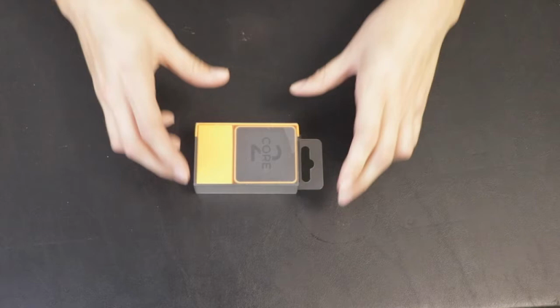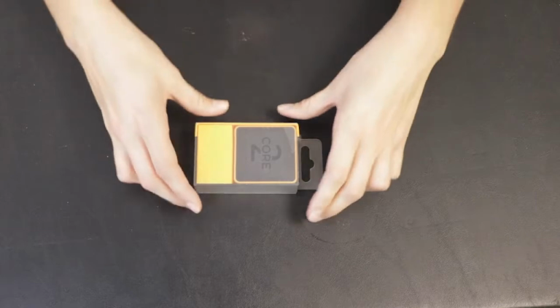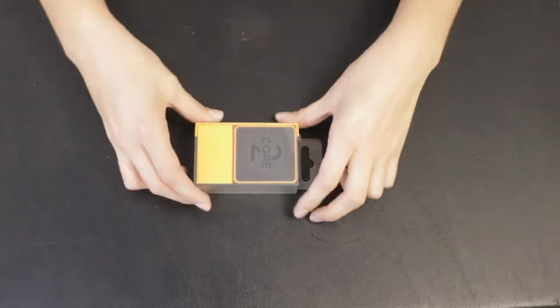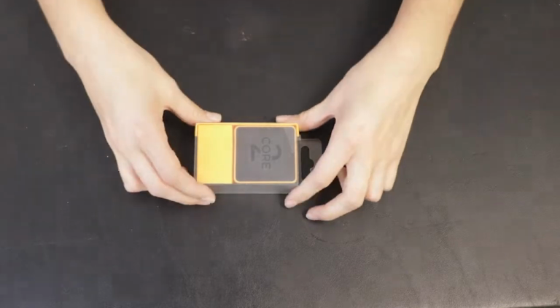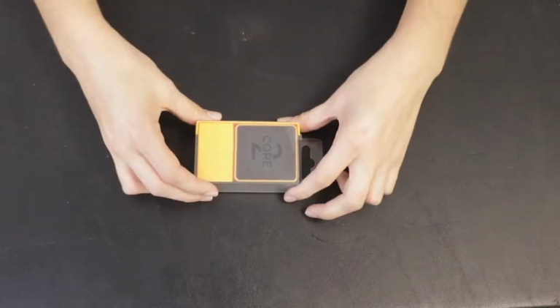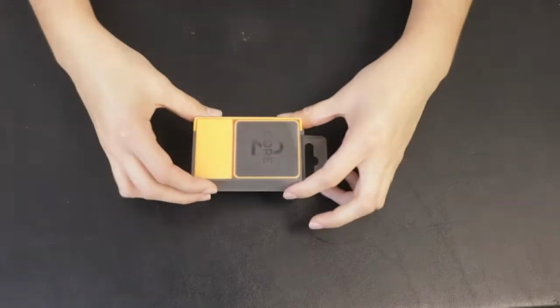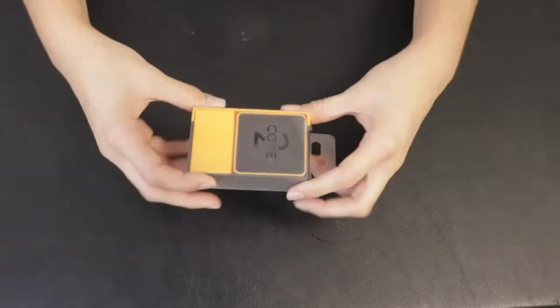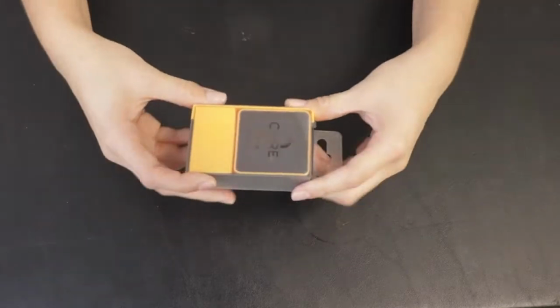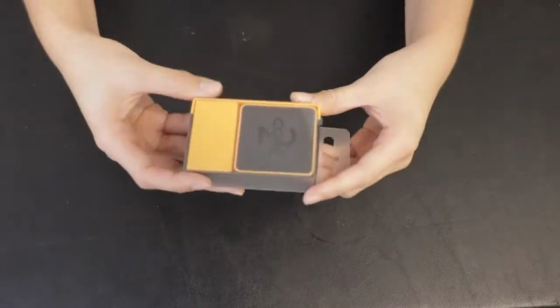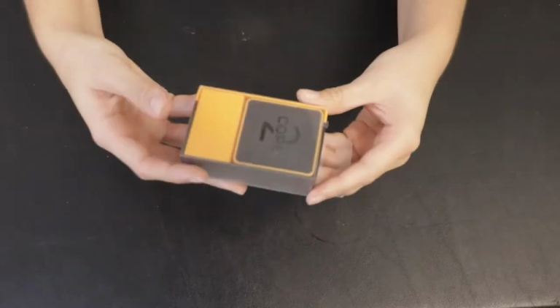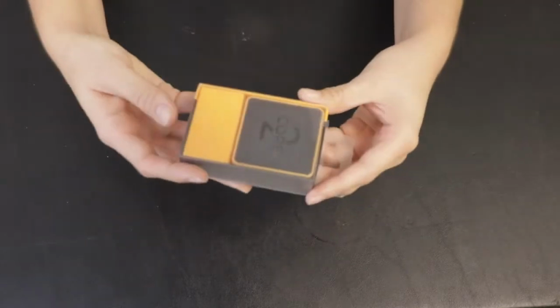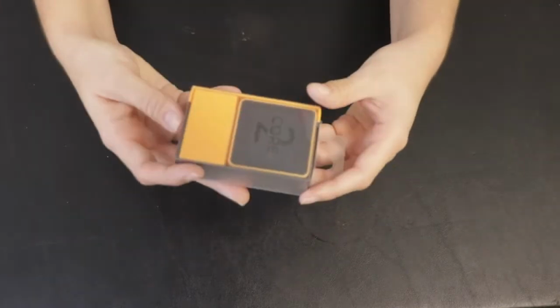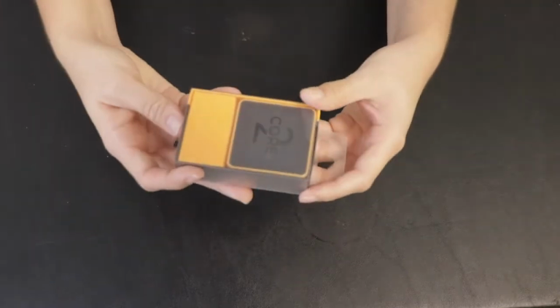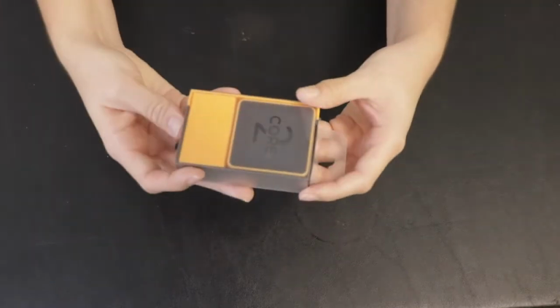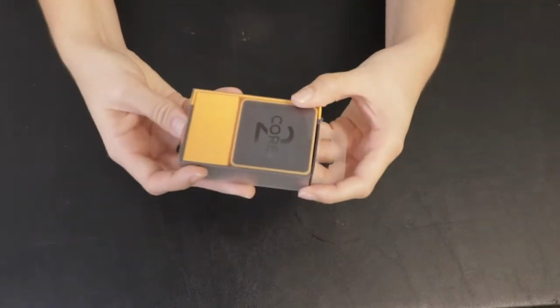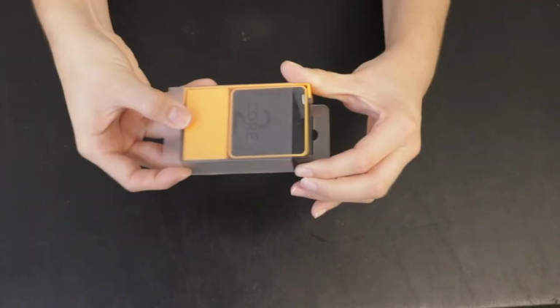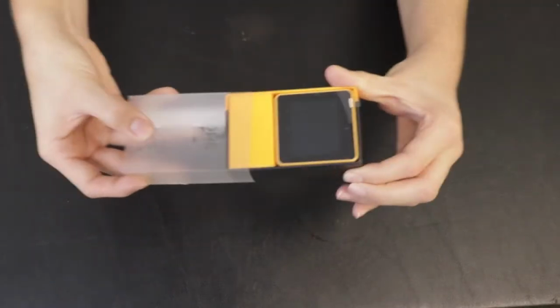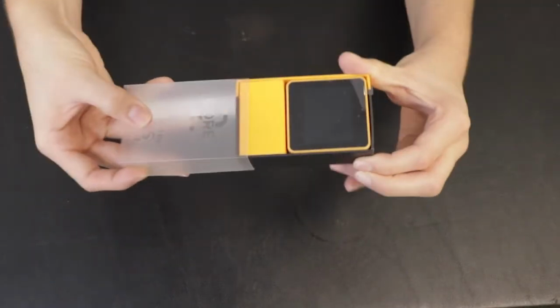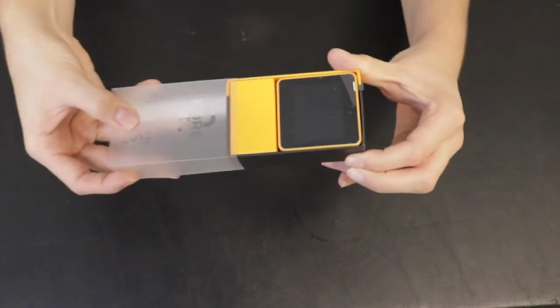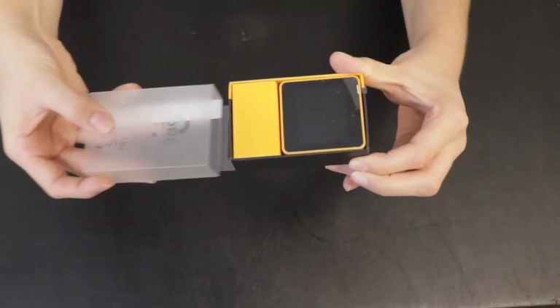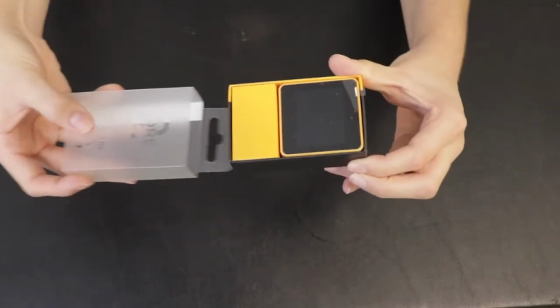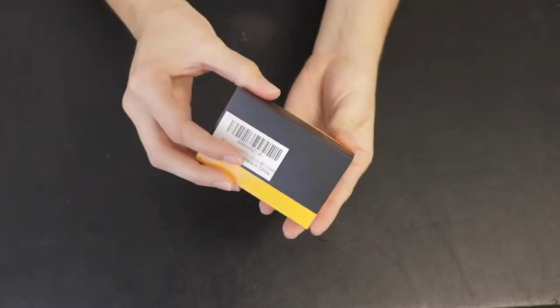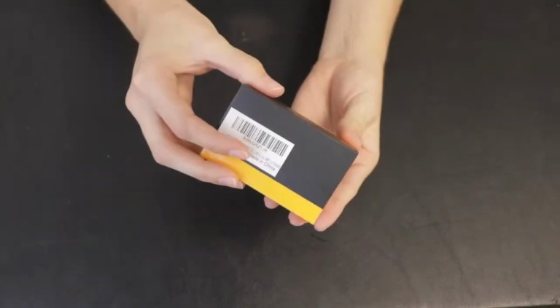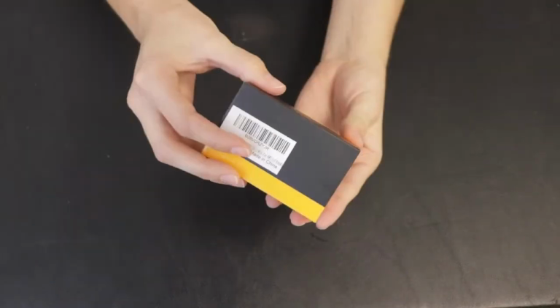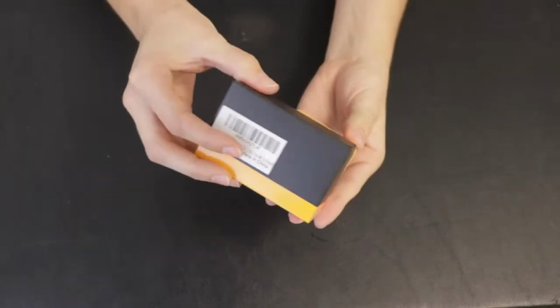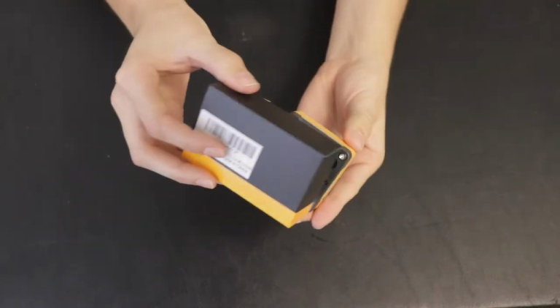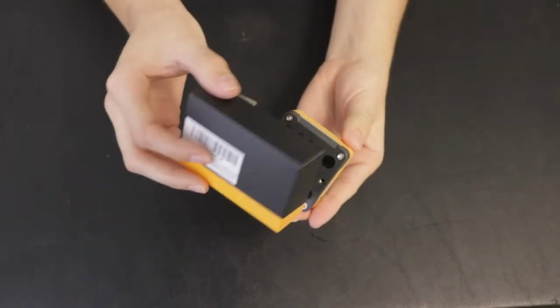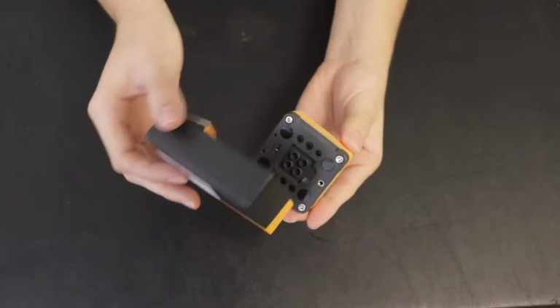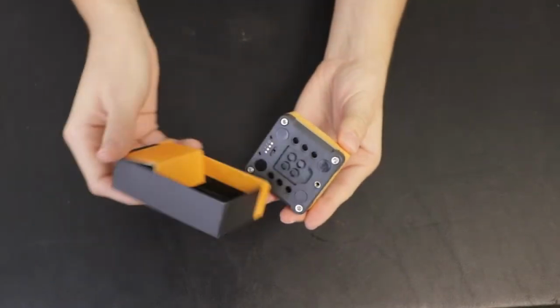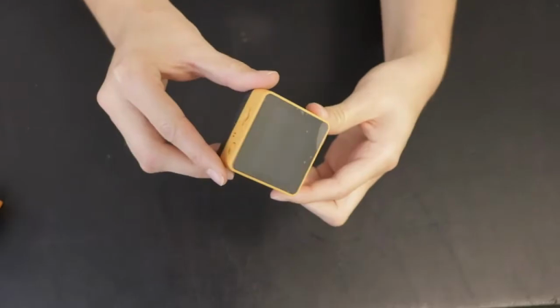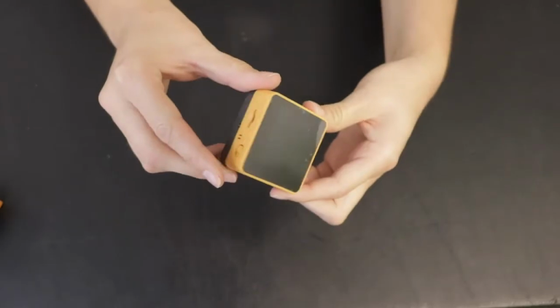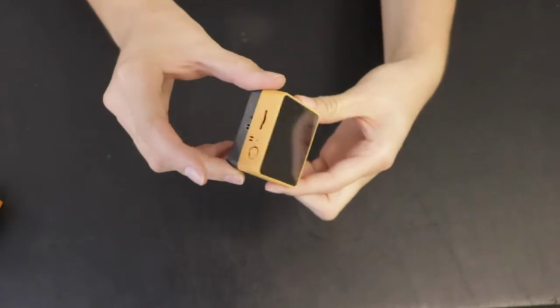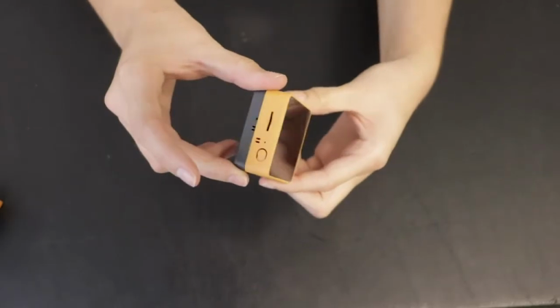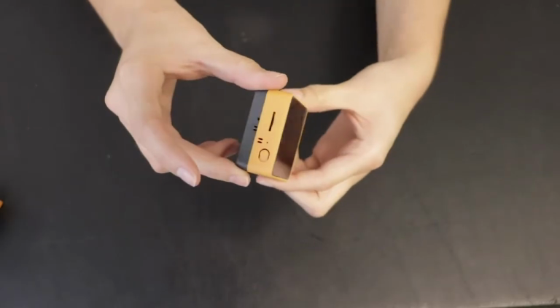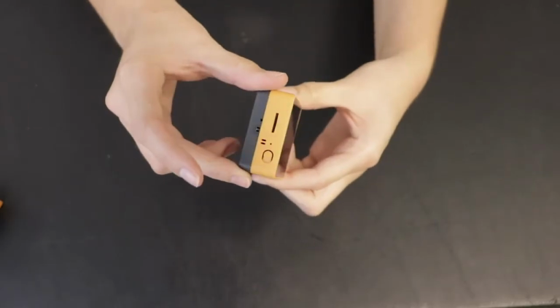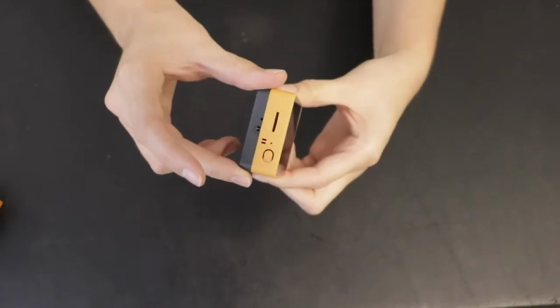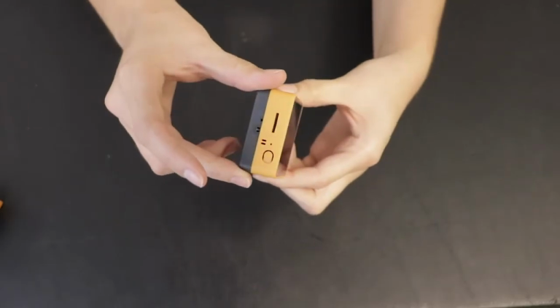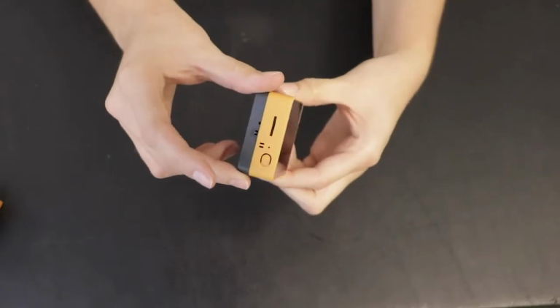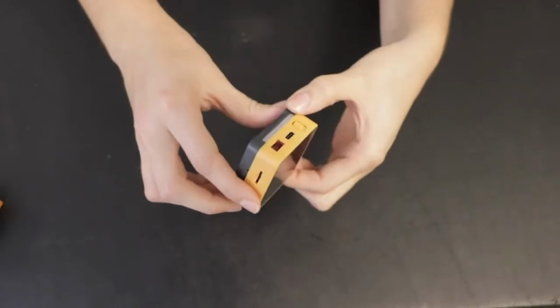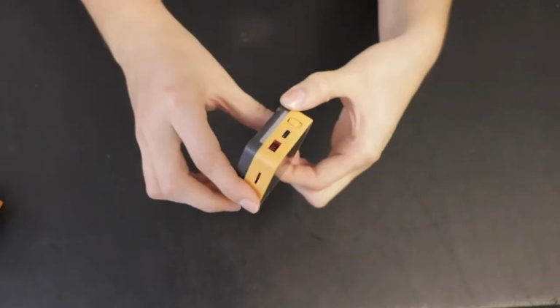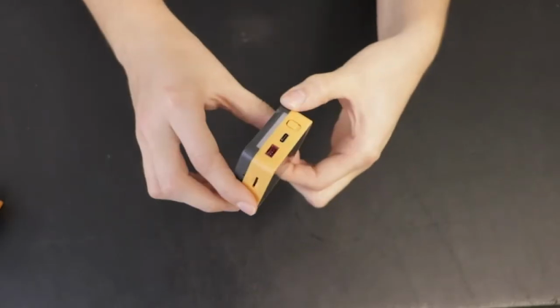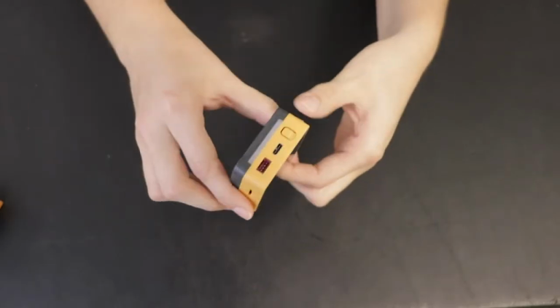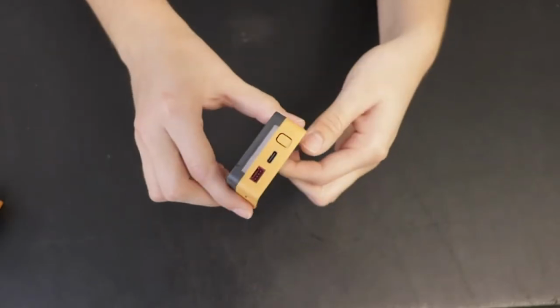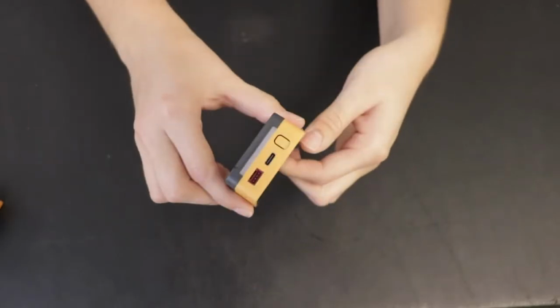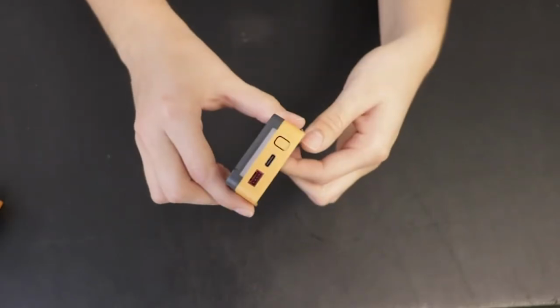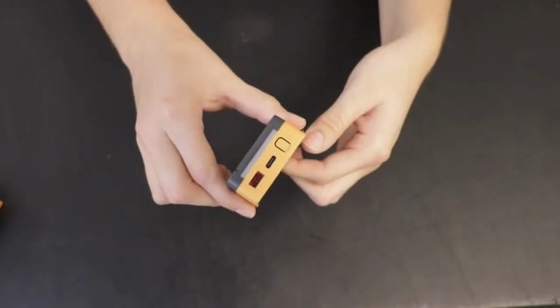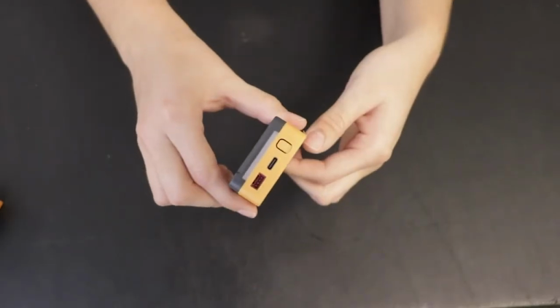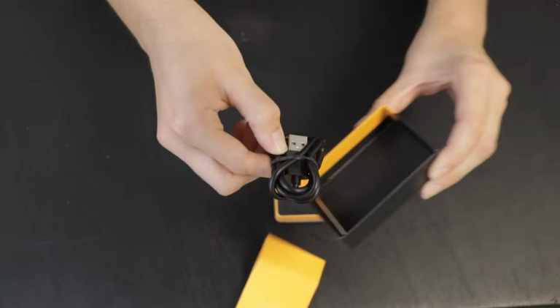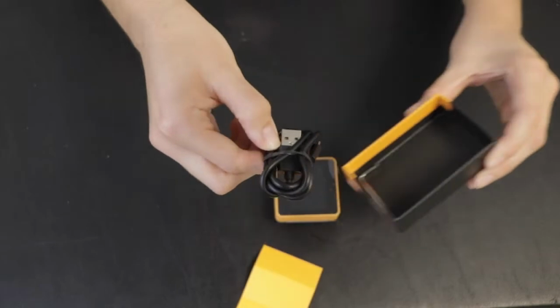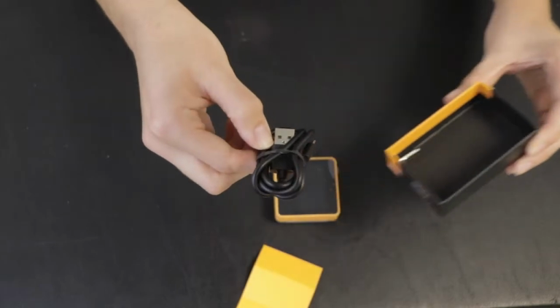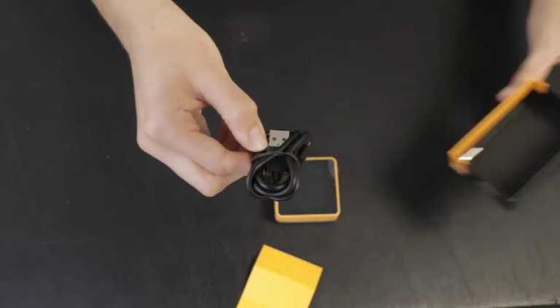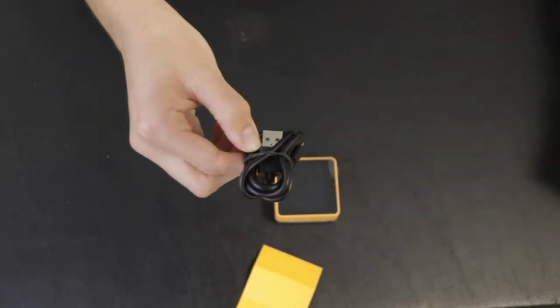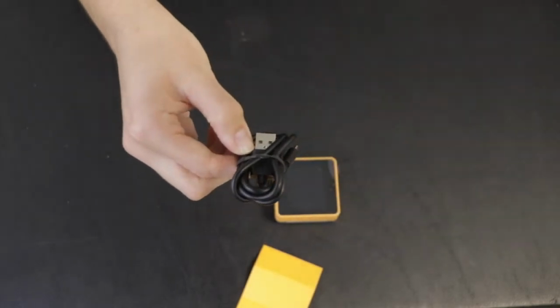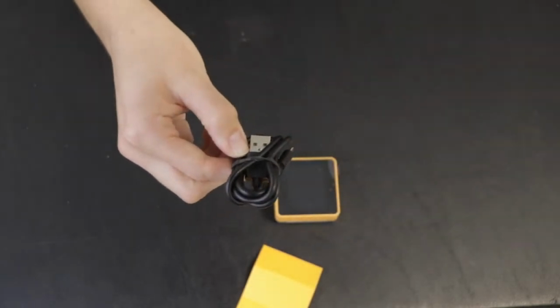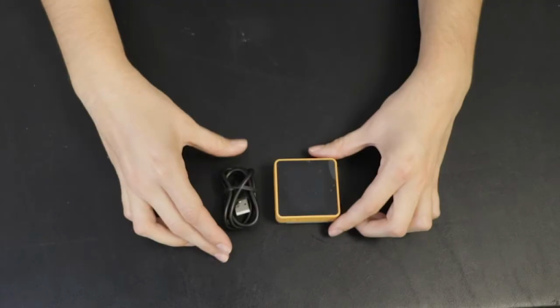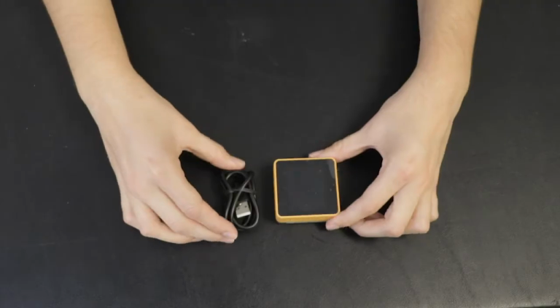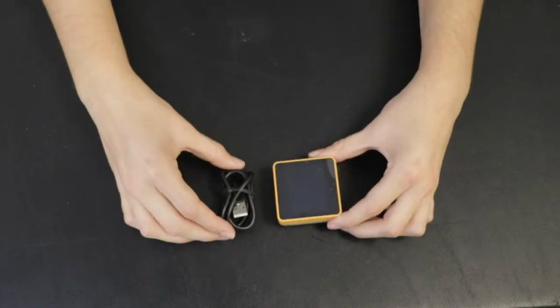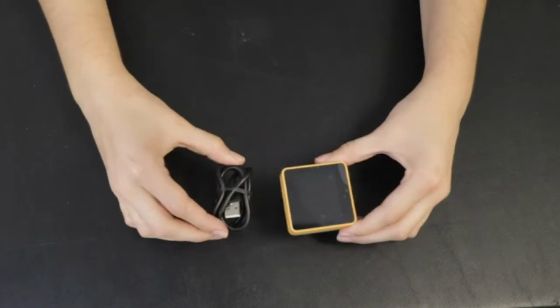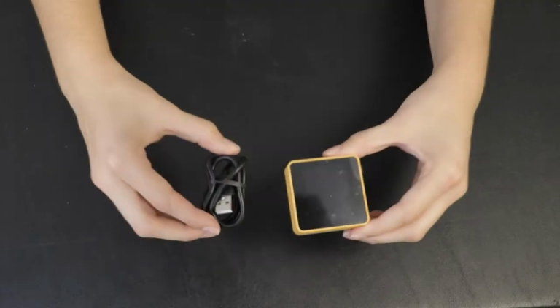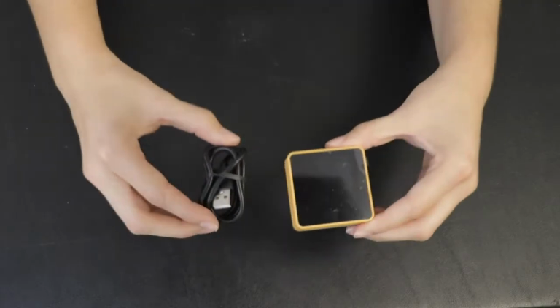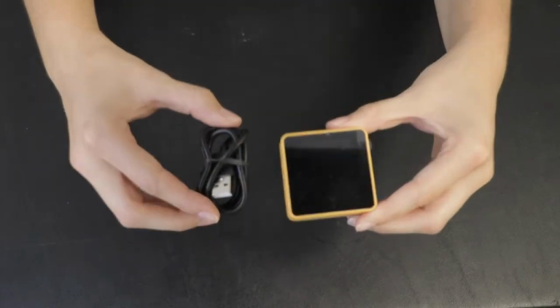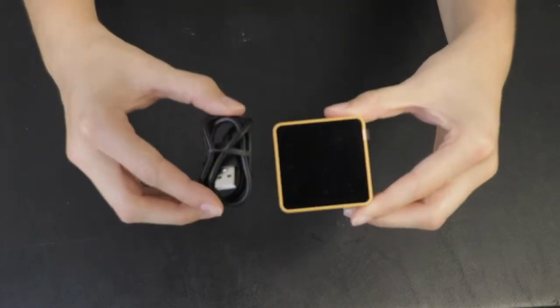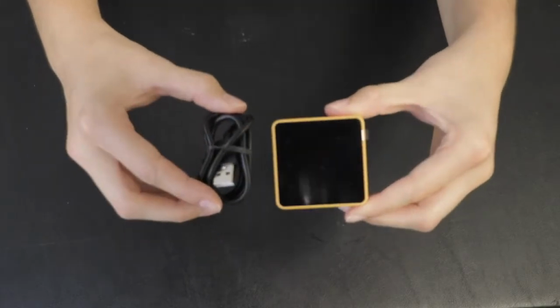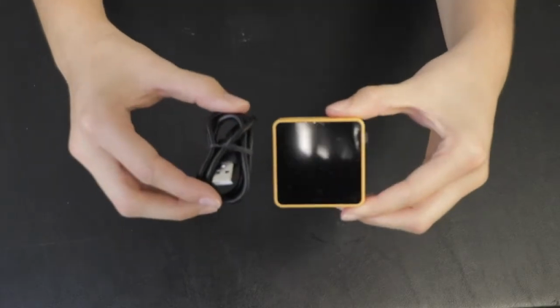This week on DevKit Weekly, we're going to be reviewing and raffling the M5Stack Core 2 ESP32 IoT Development Kit.